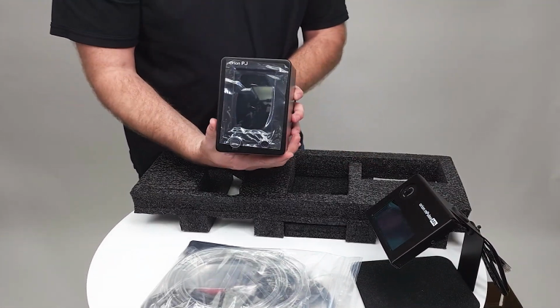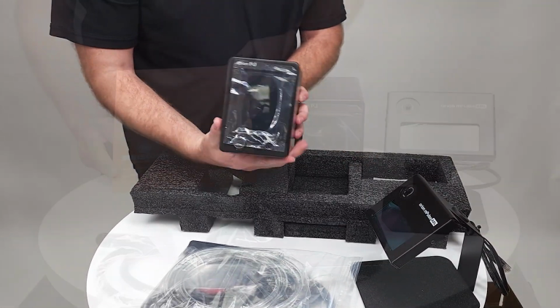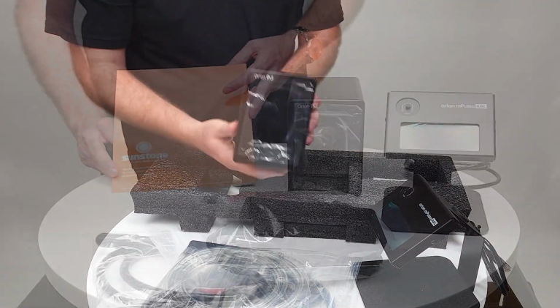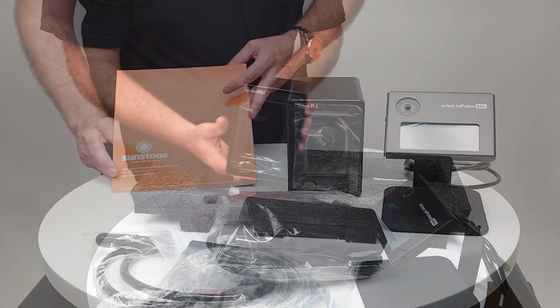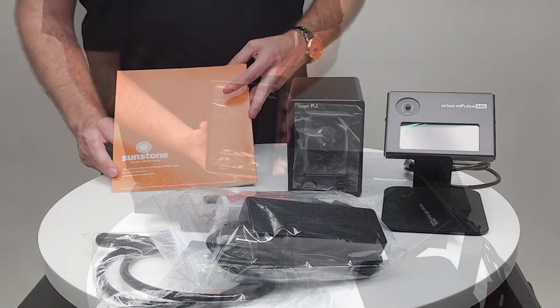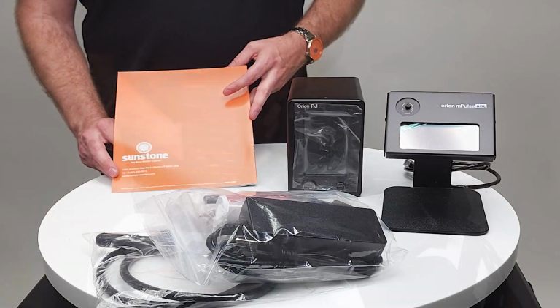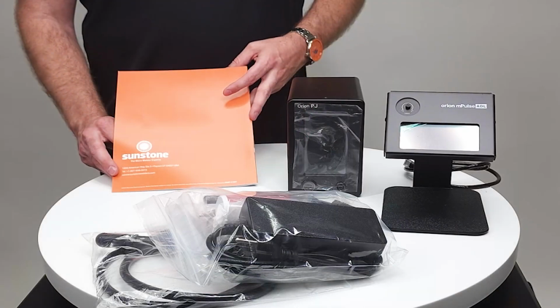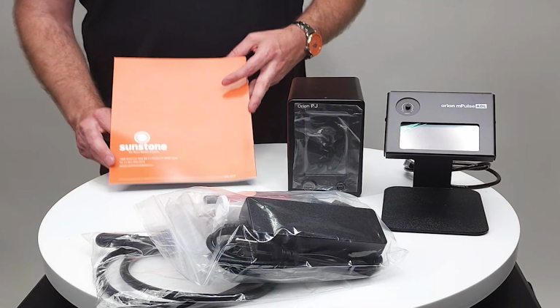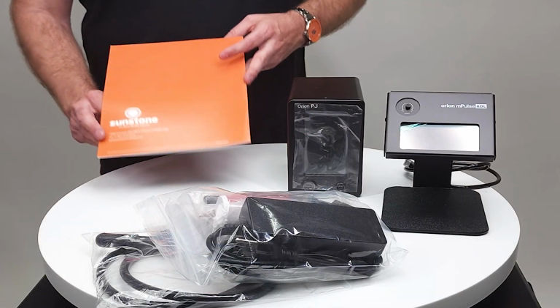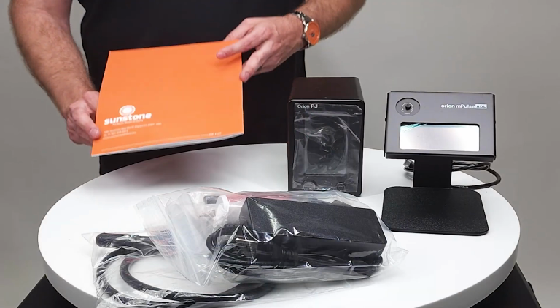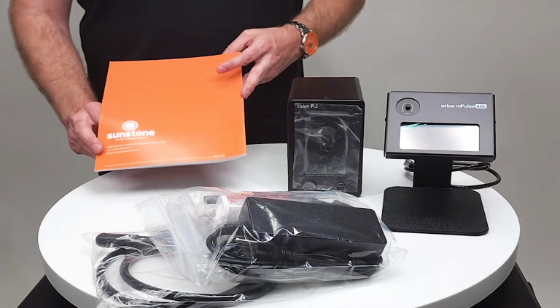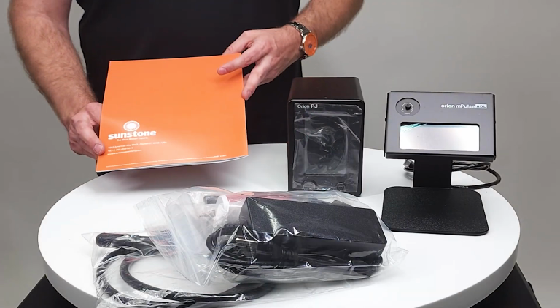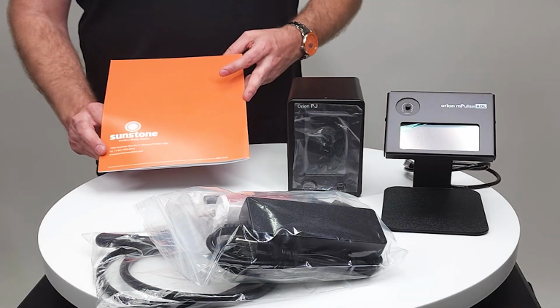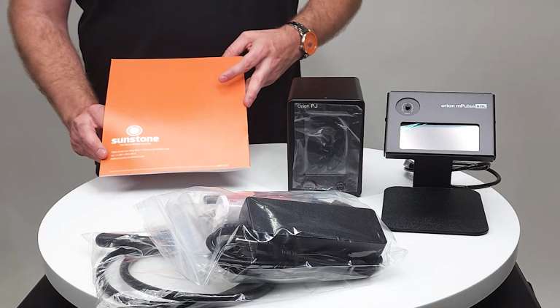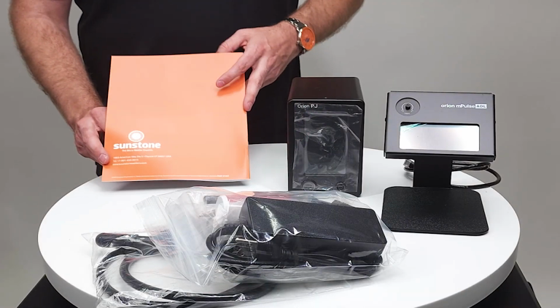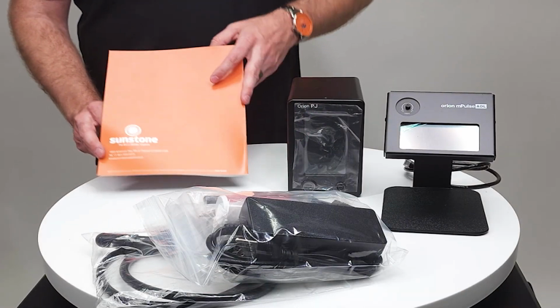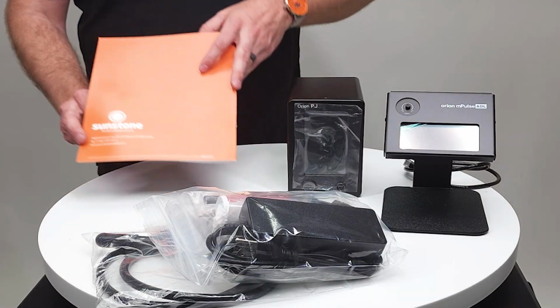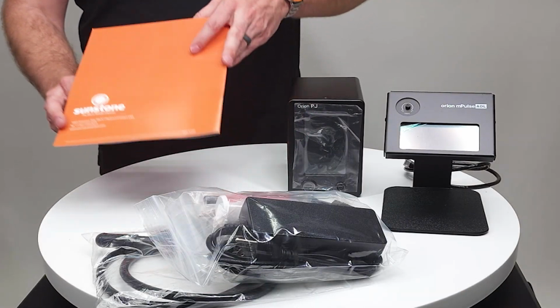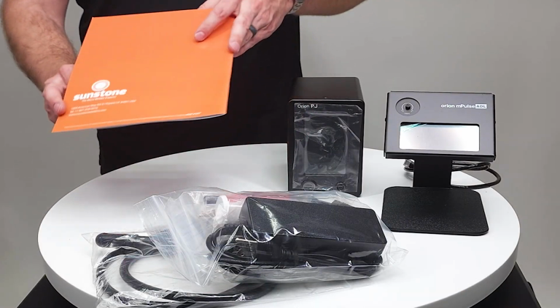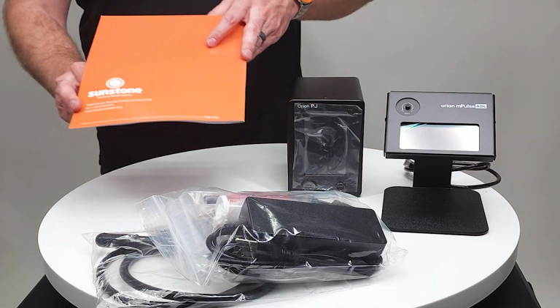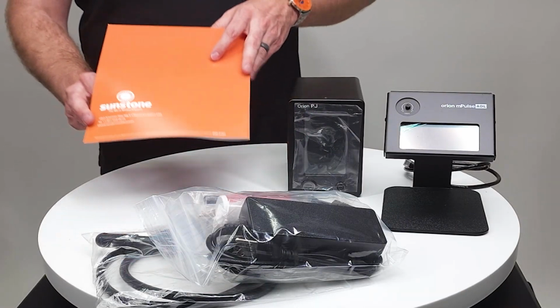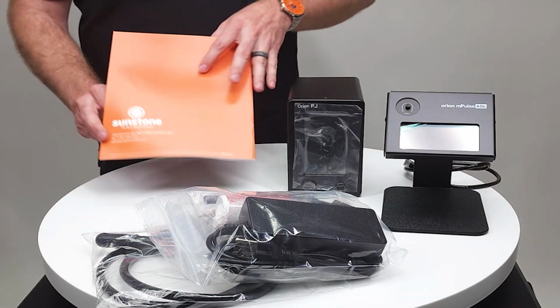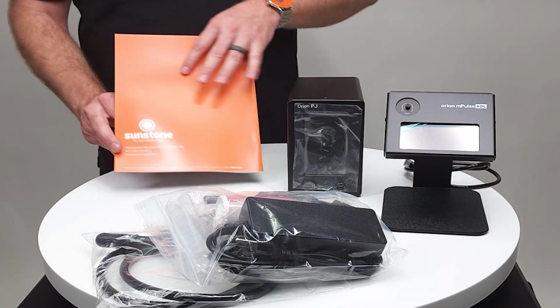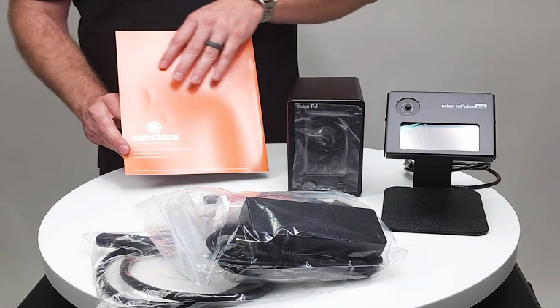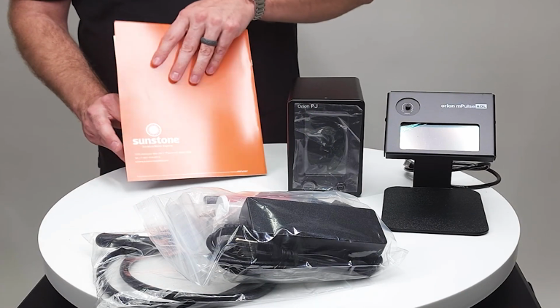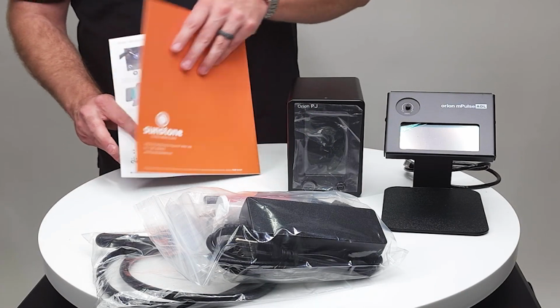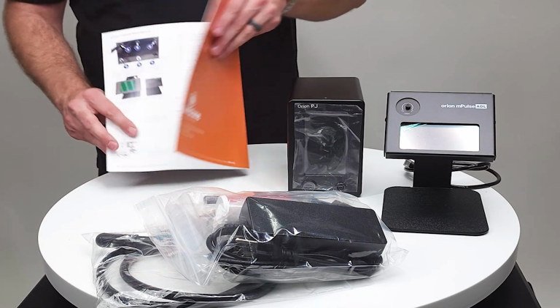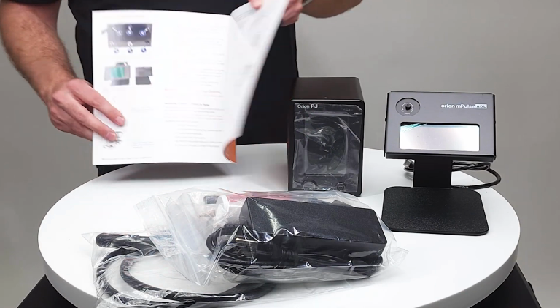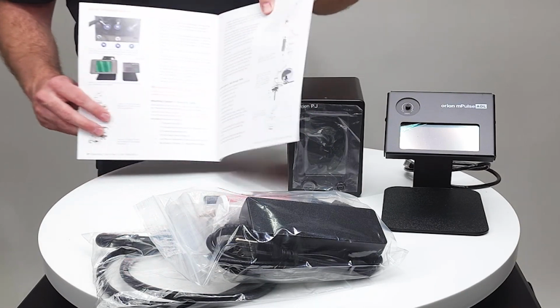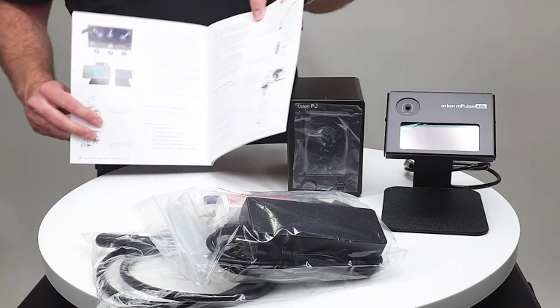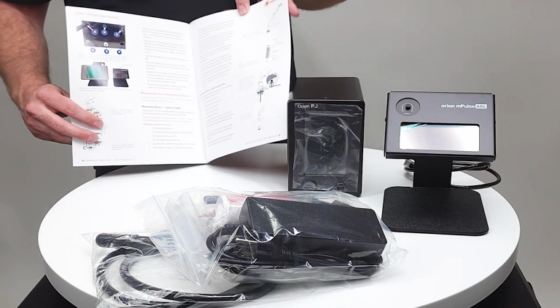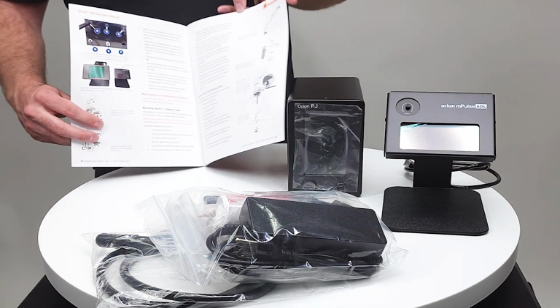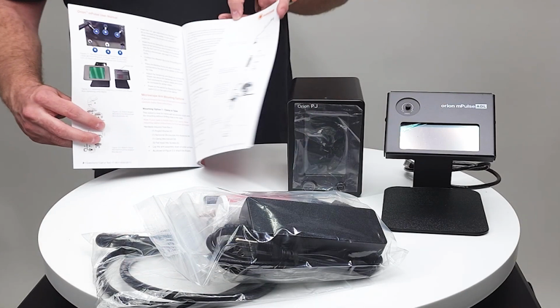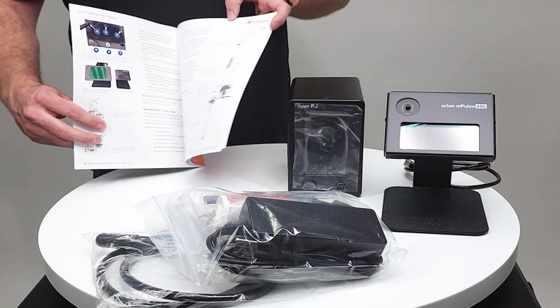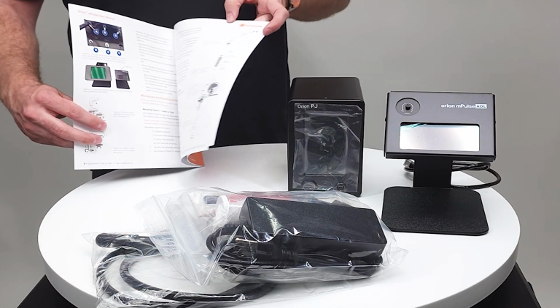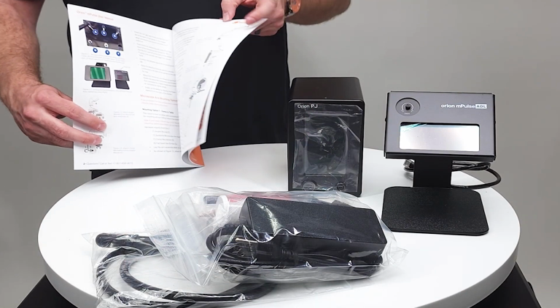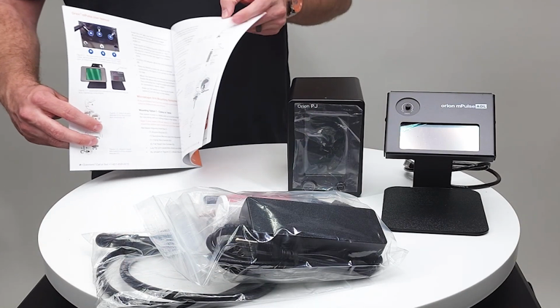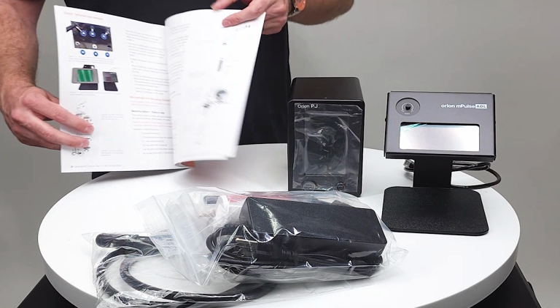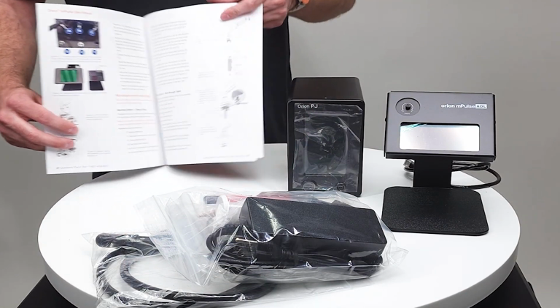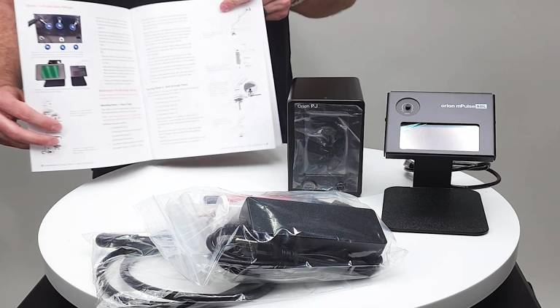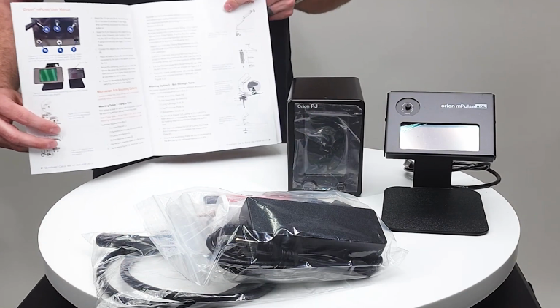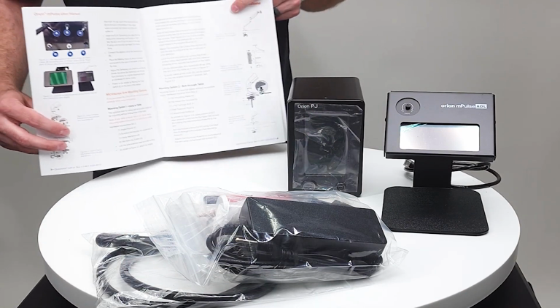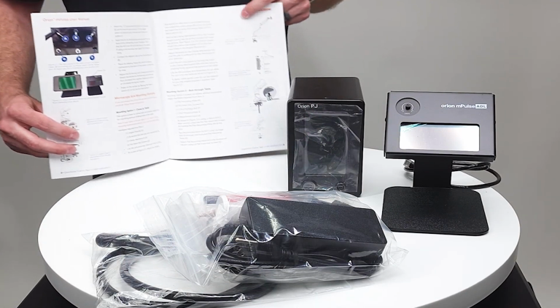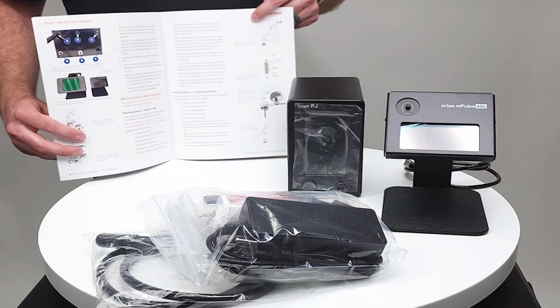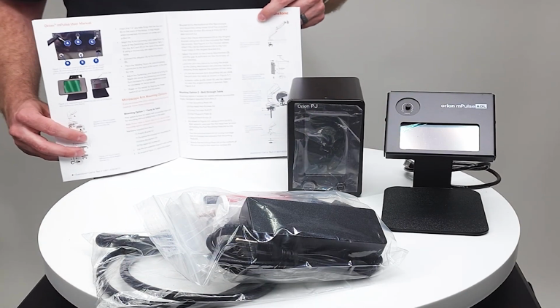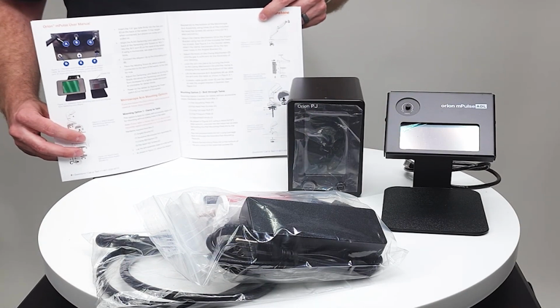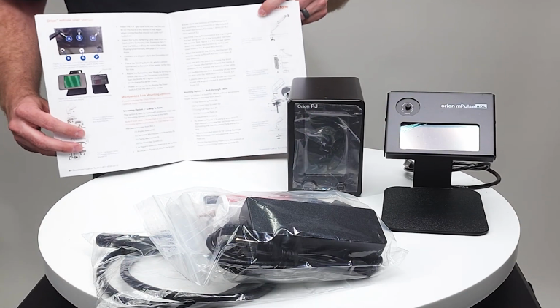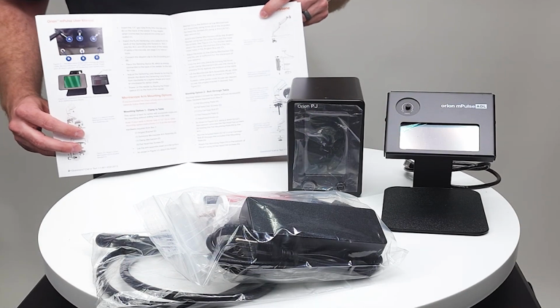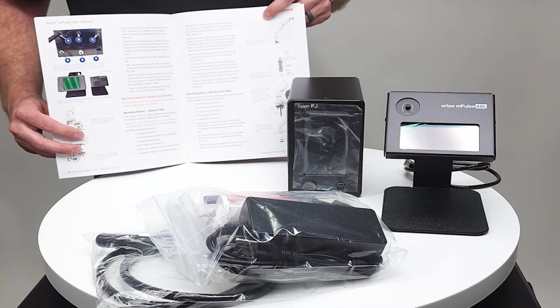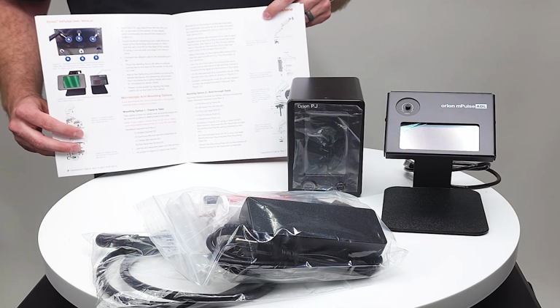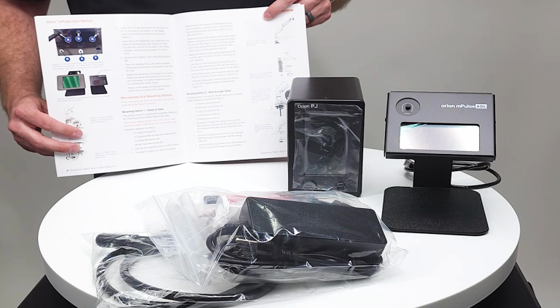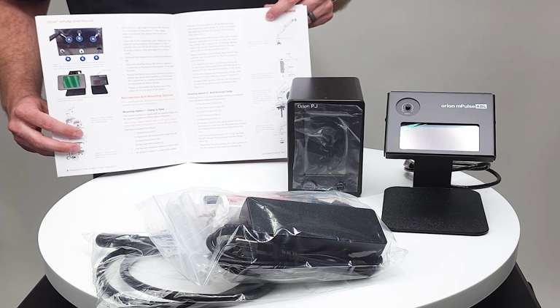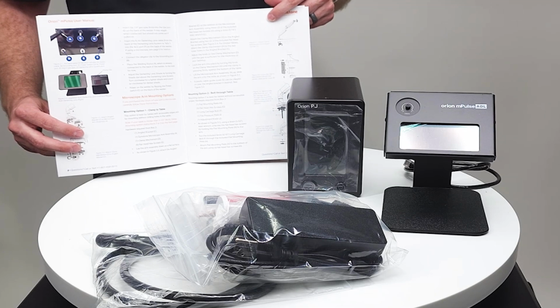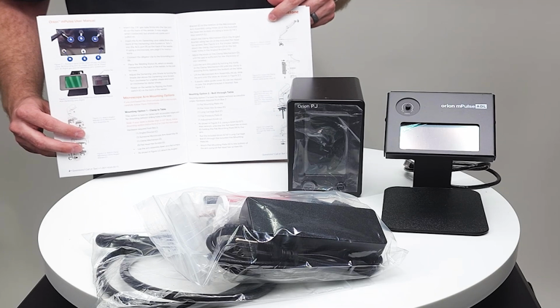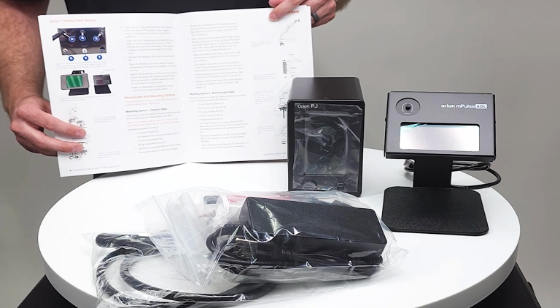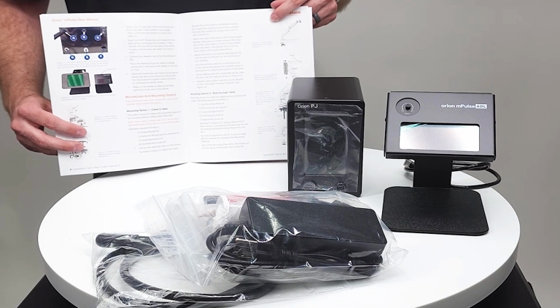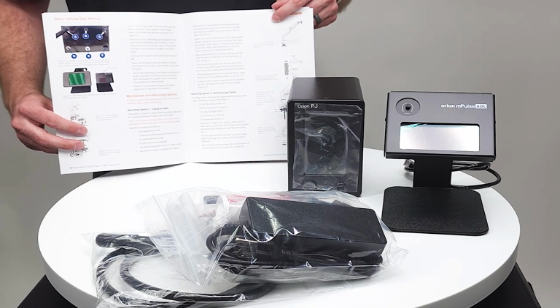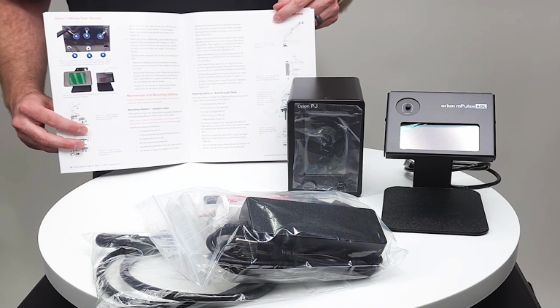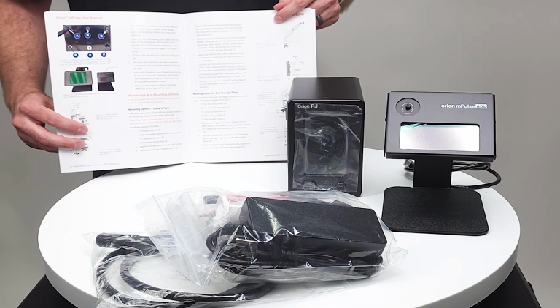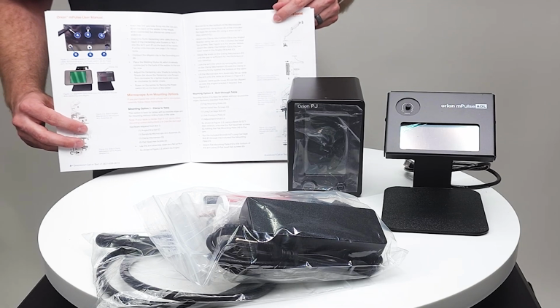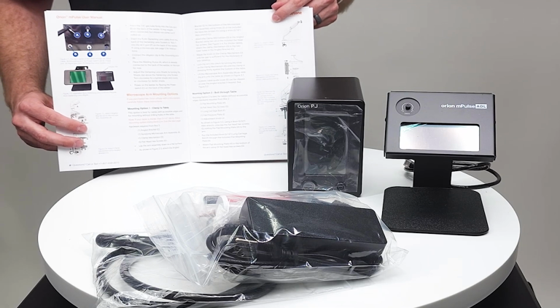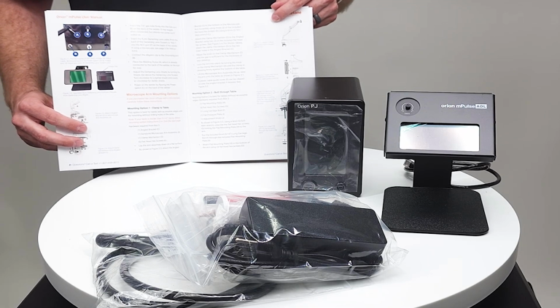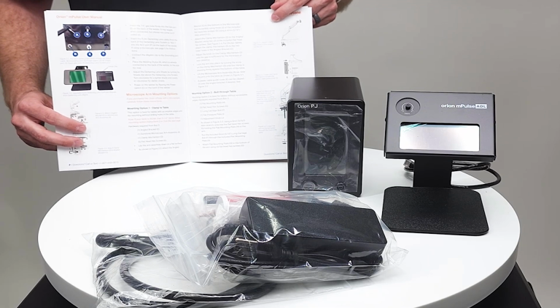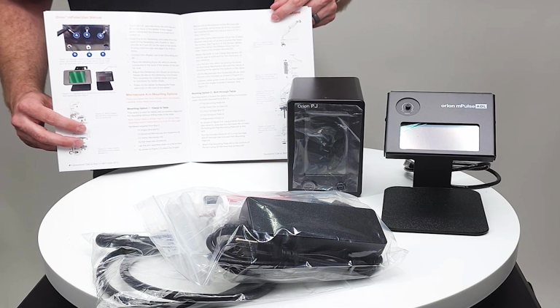It's very important to go over the user manual as it will give us more information on maintenance, welding tips, and so forth.